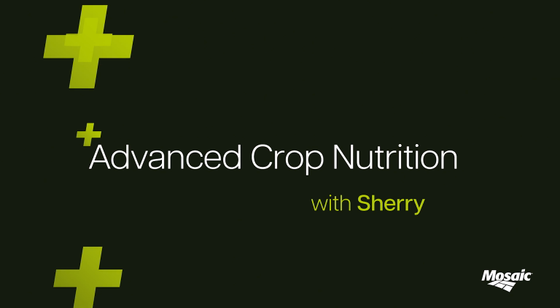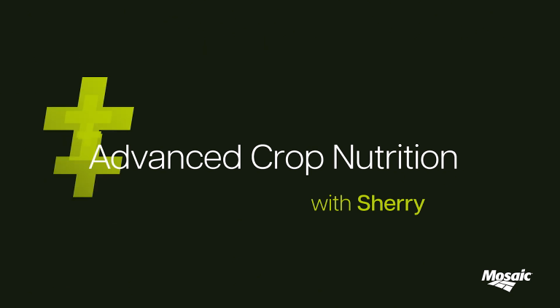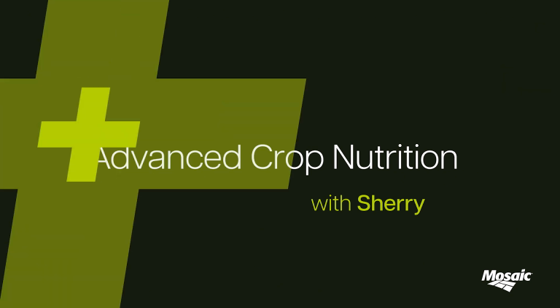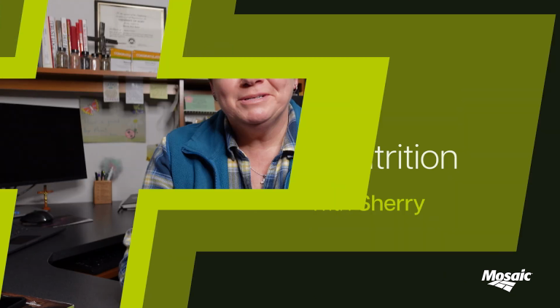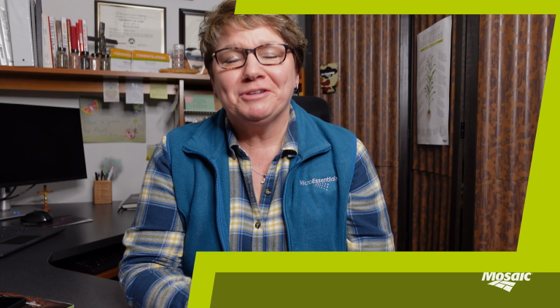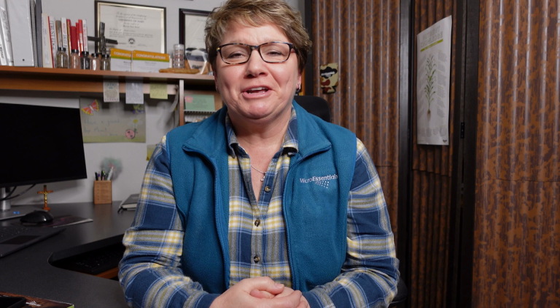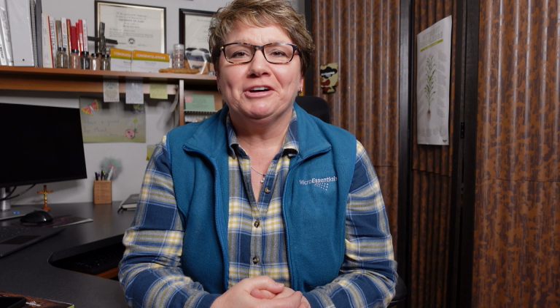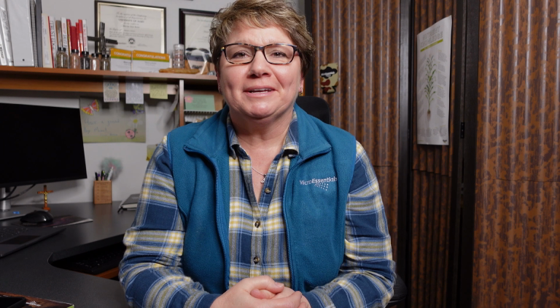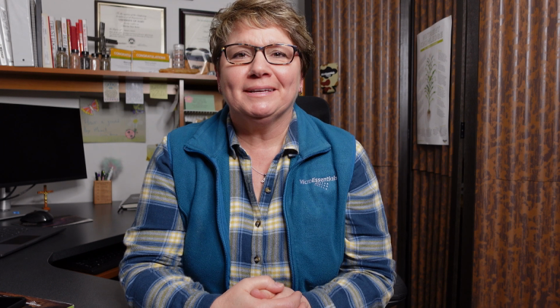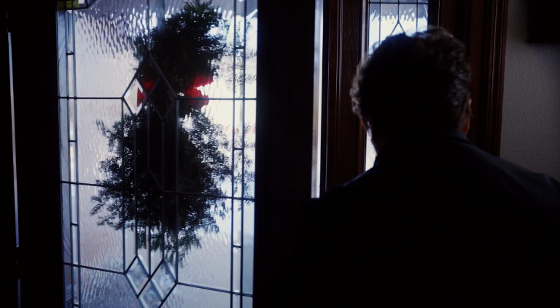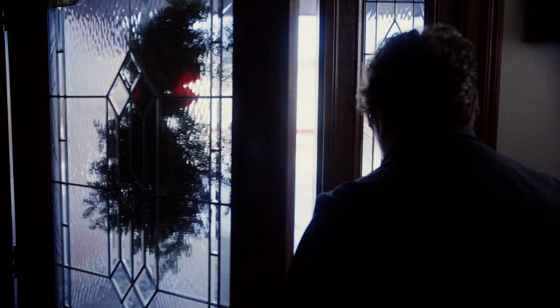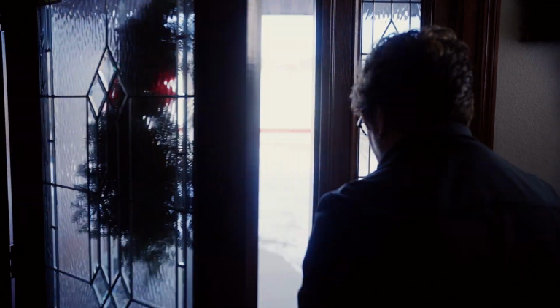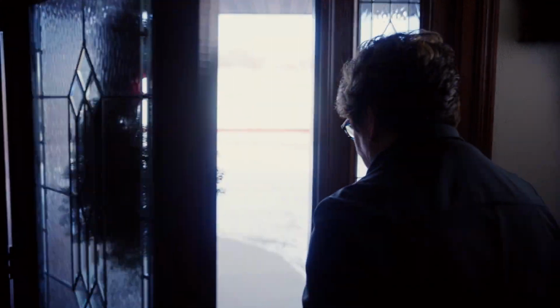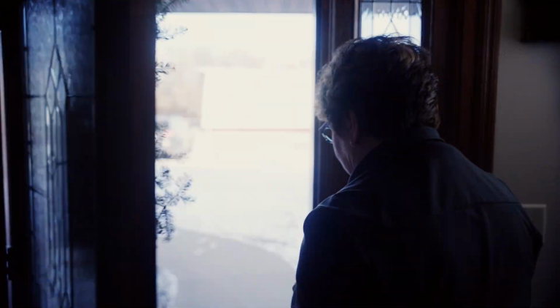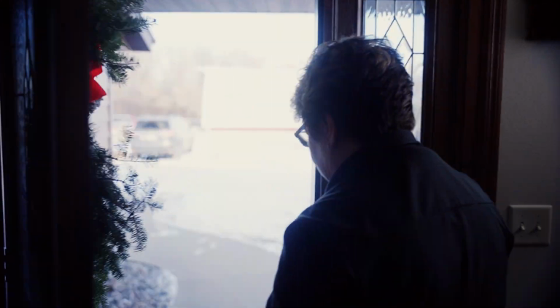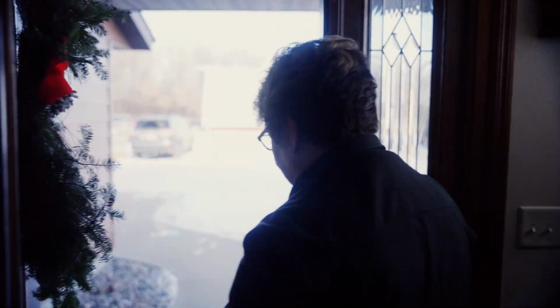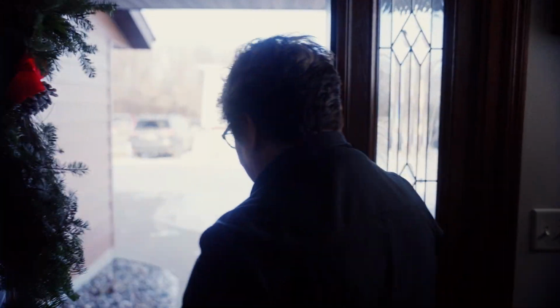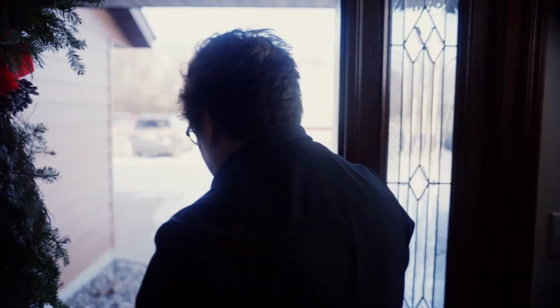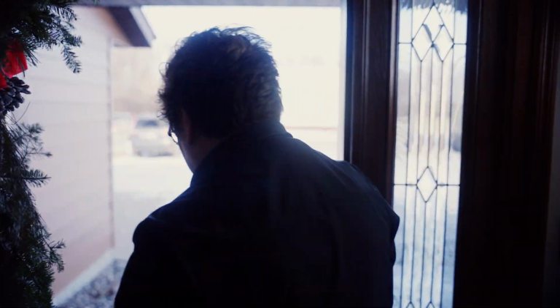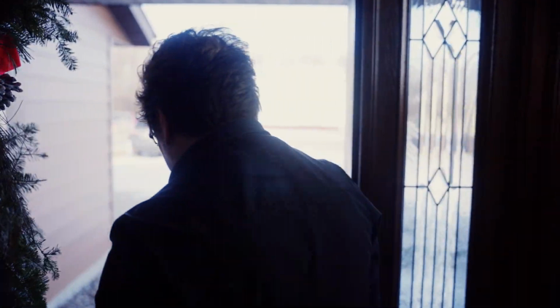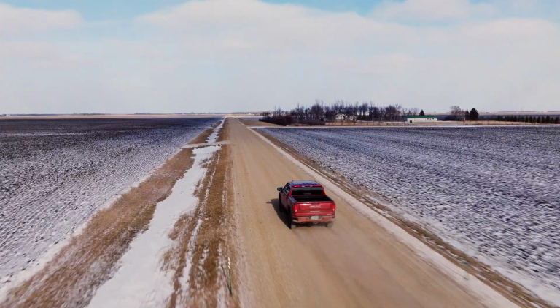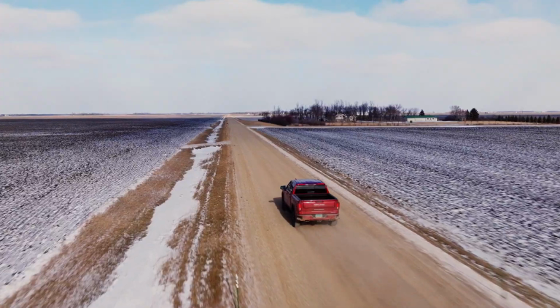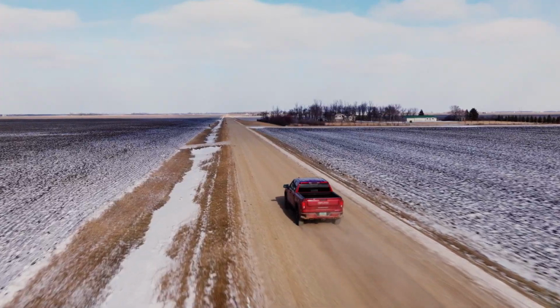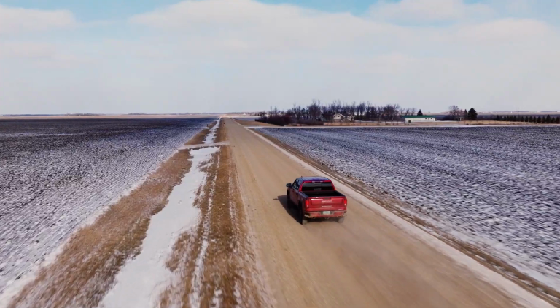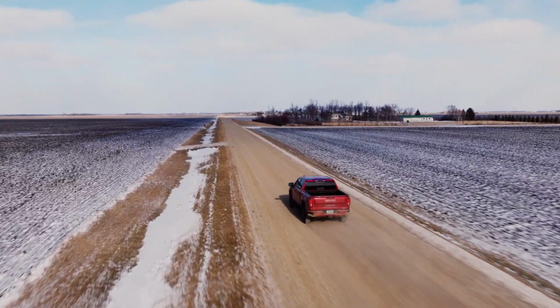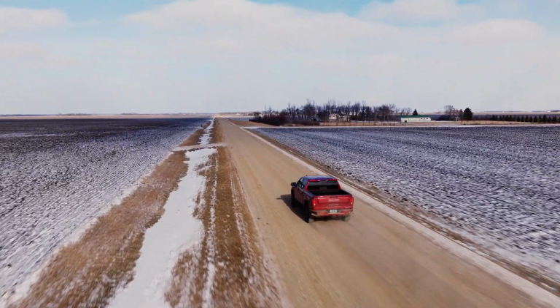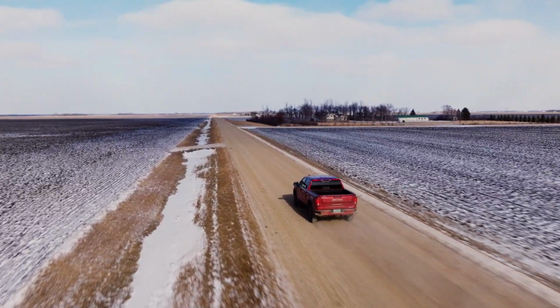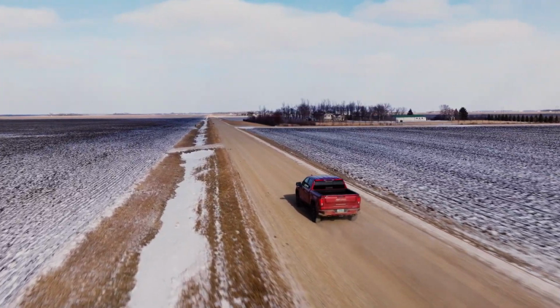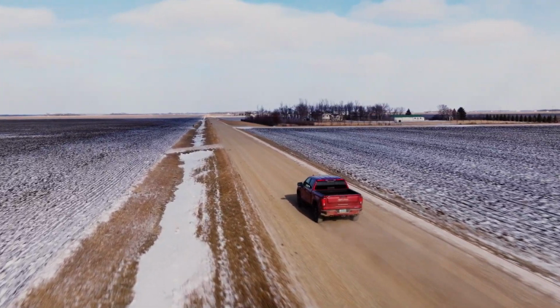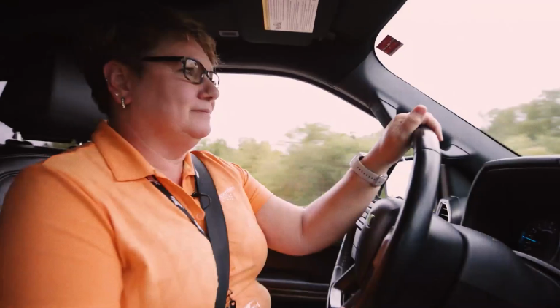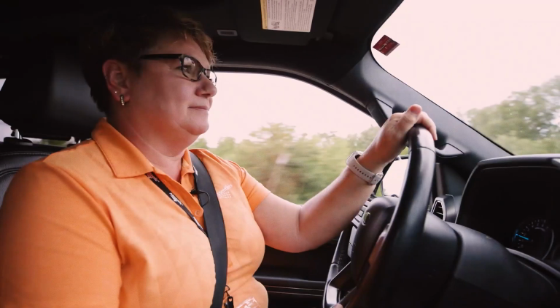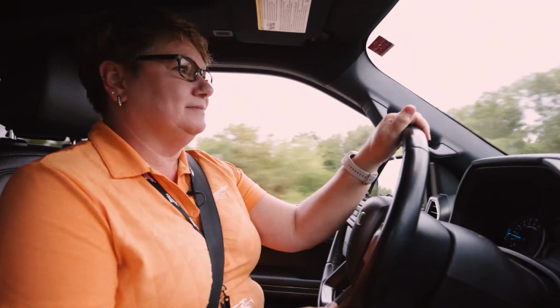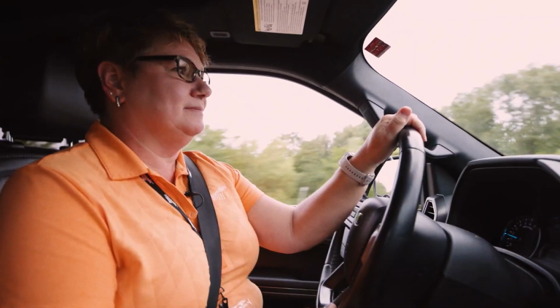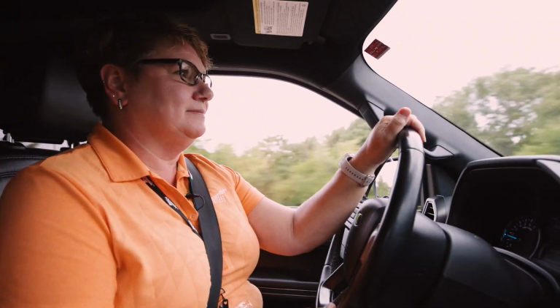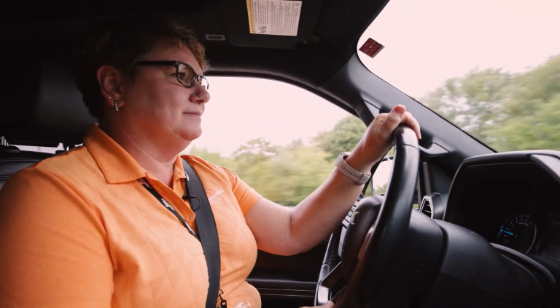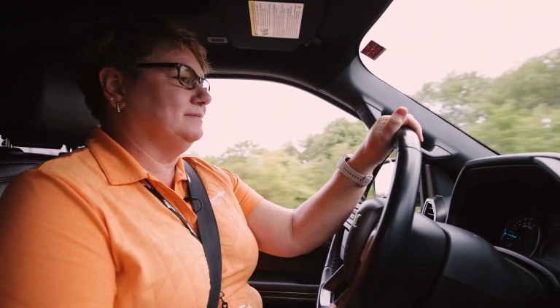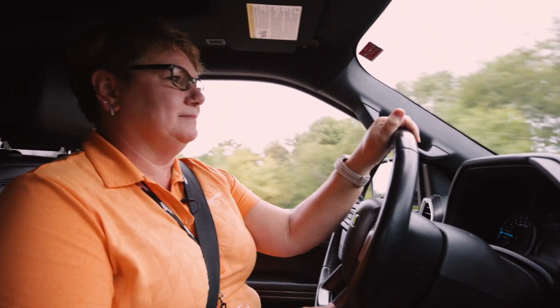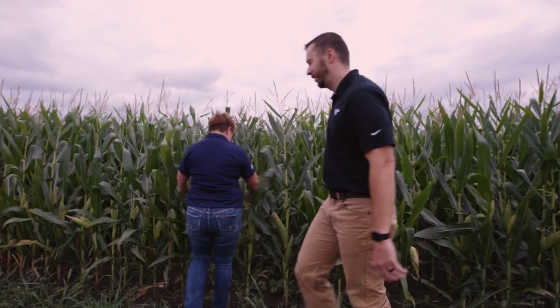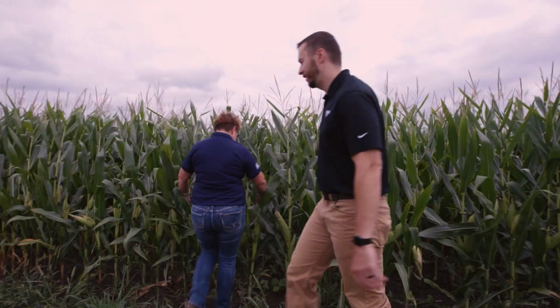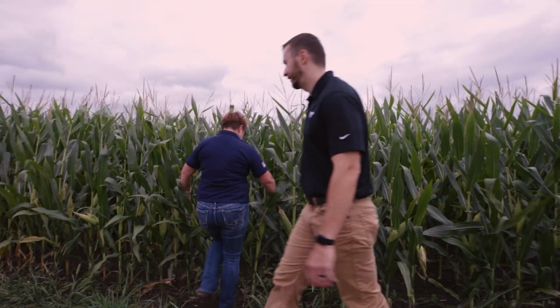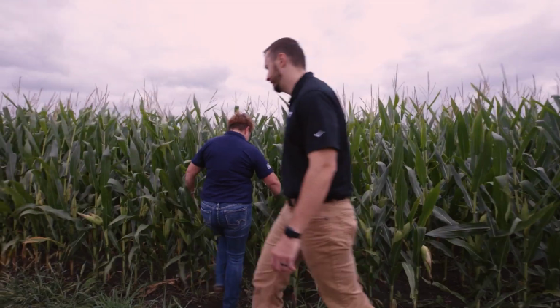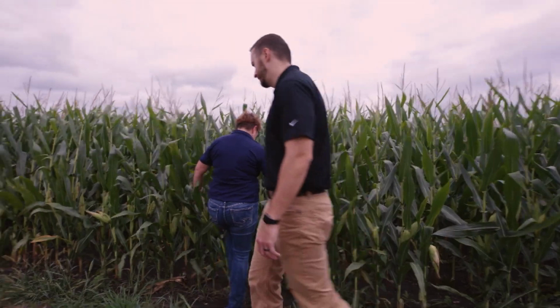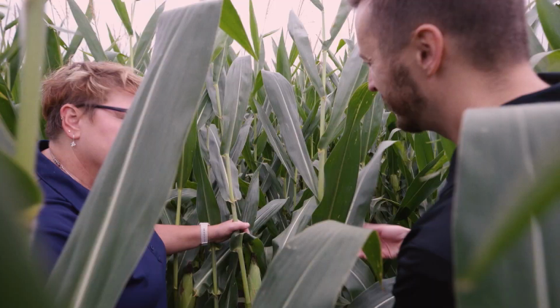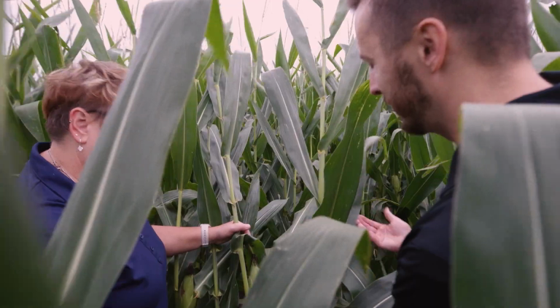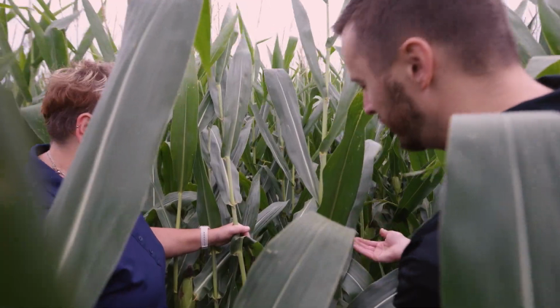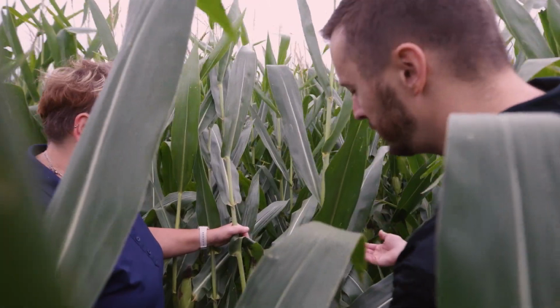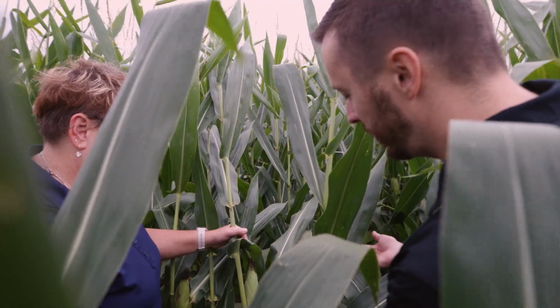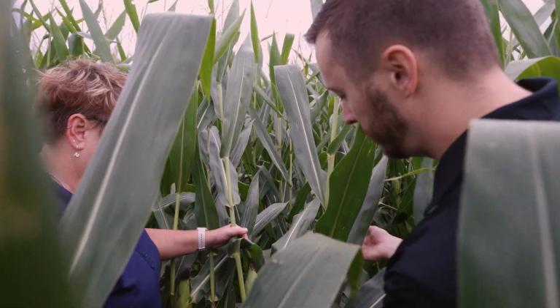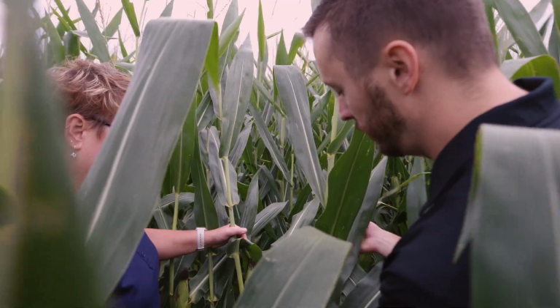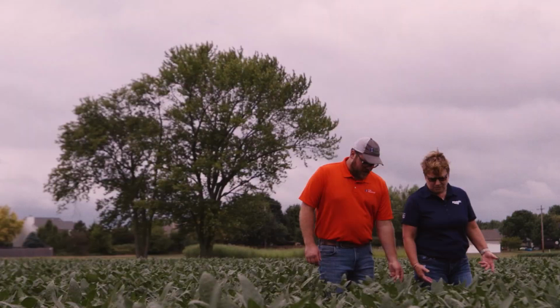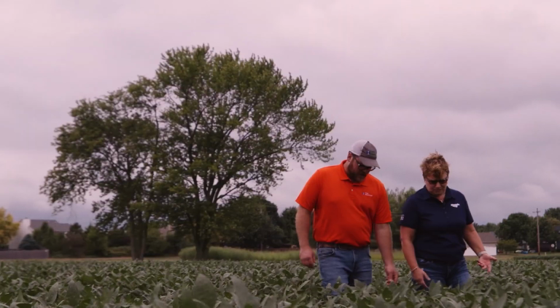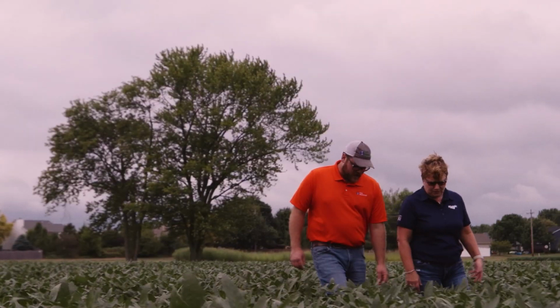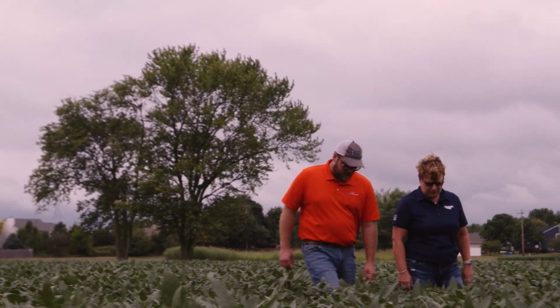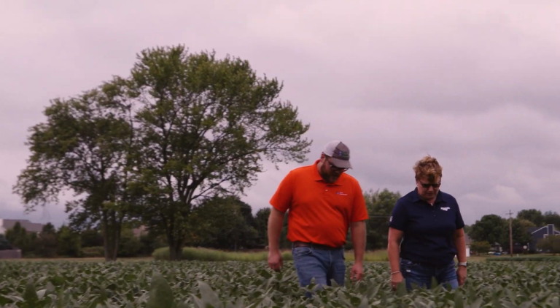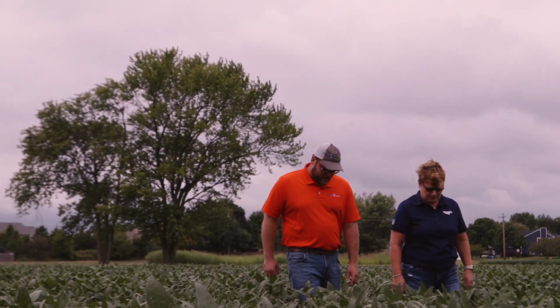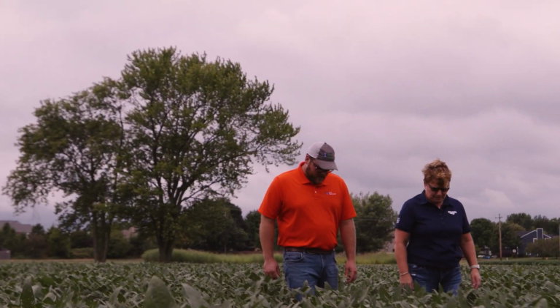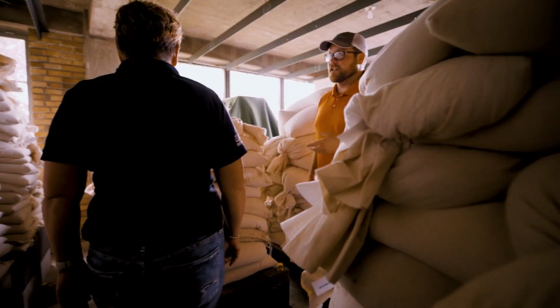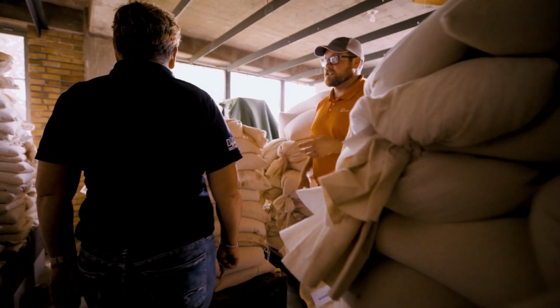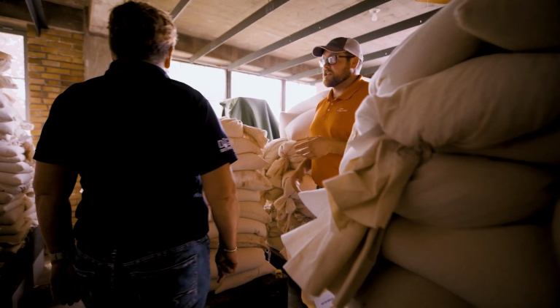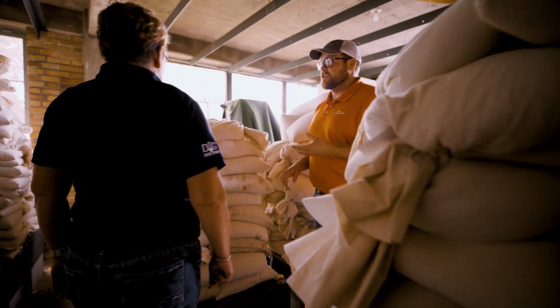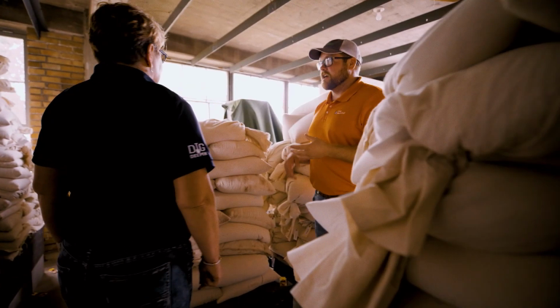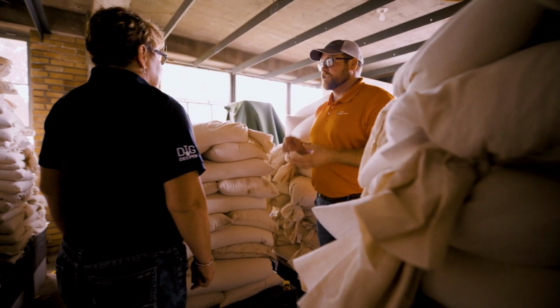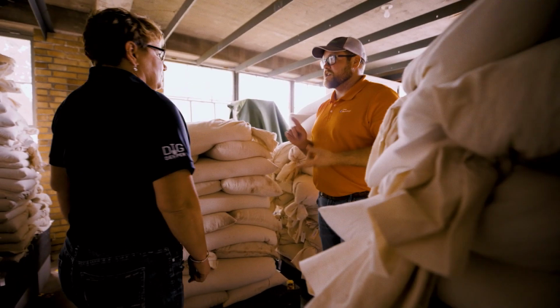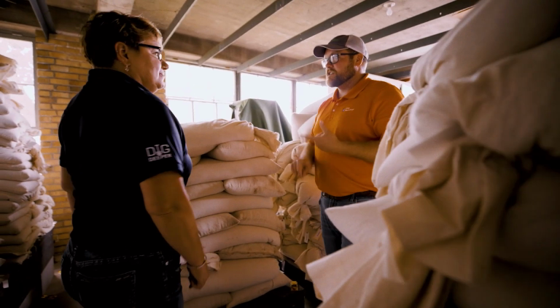I'm Sherry Cook. I am a 30-year veteran in the ag industry, and we're going to help you learn more about your farming operations and crop nutrition.